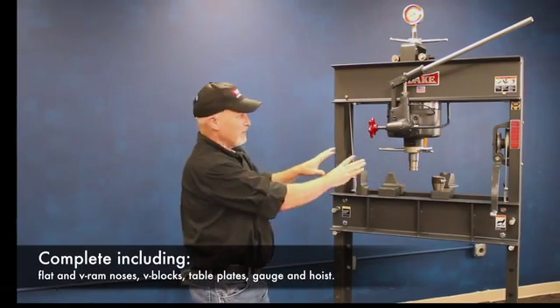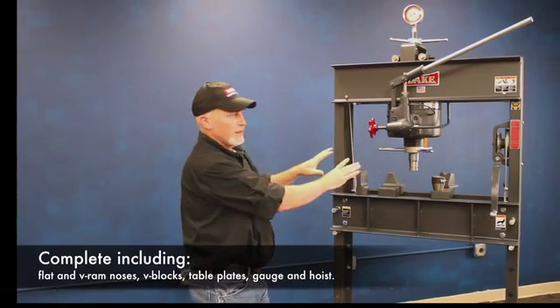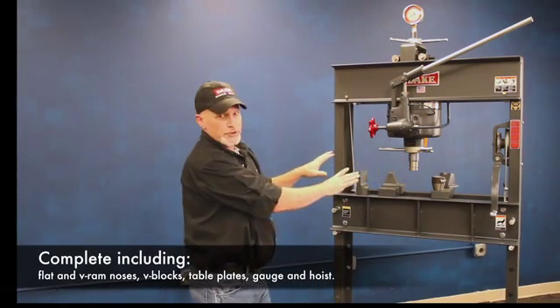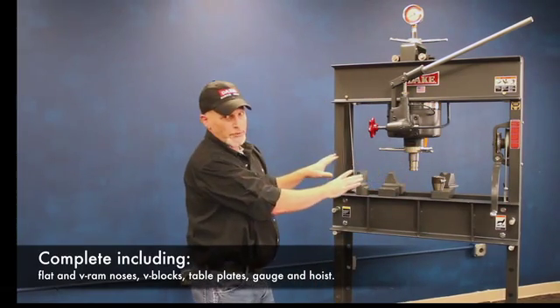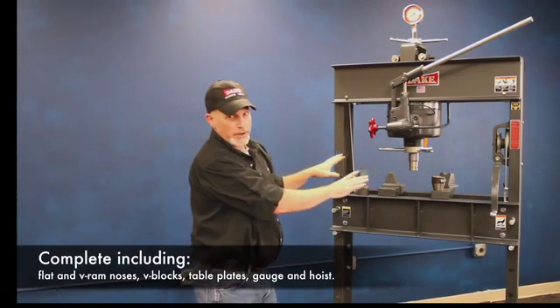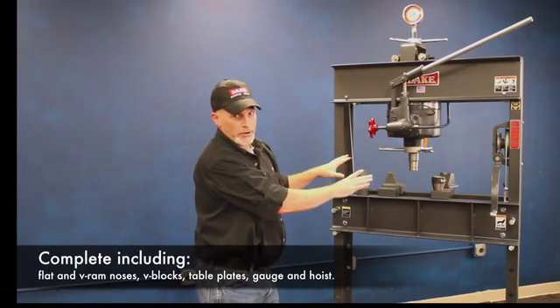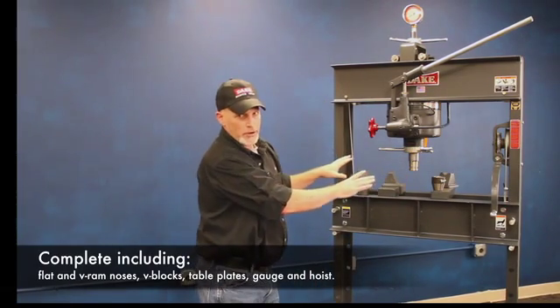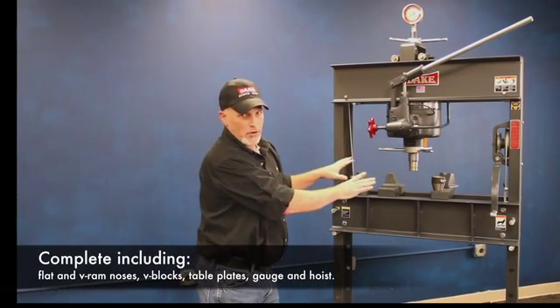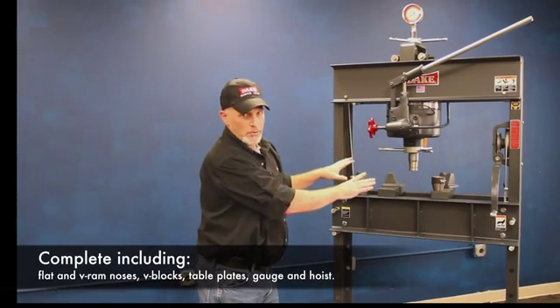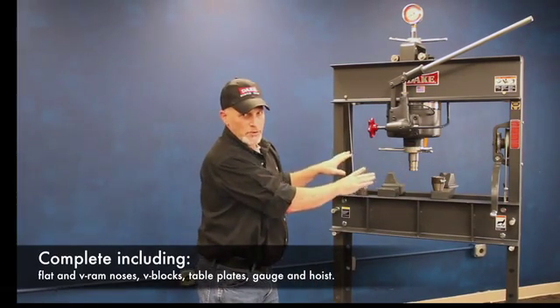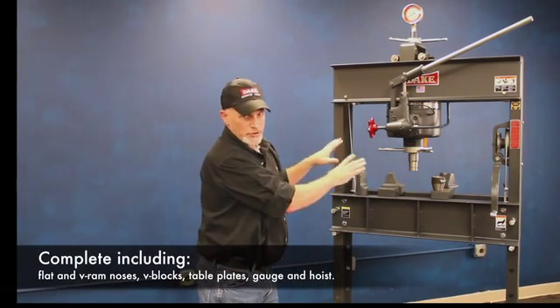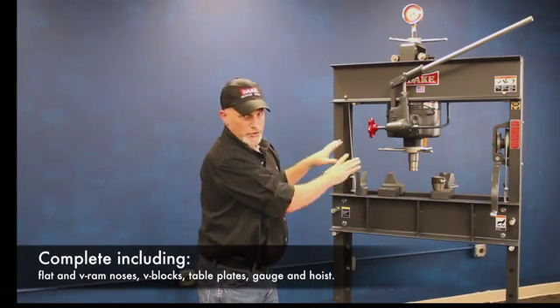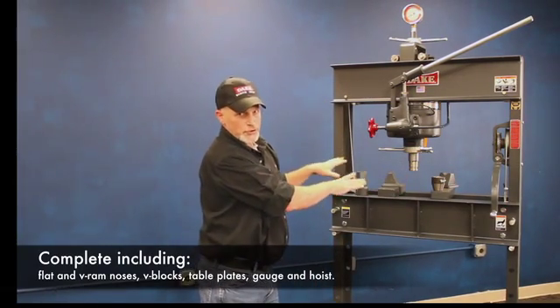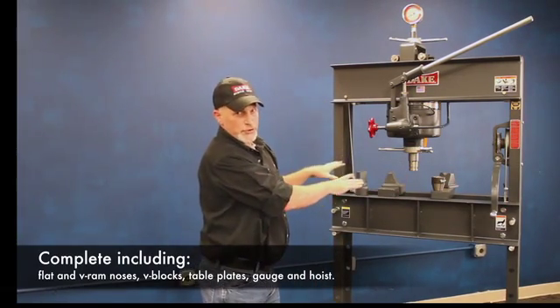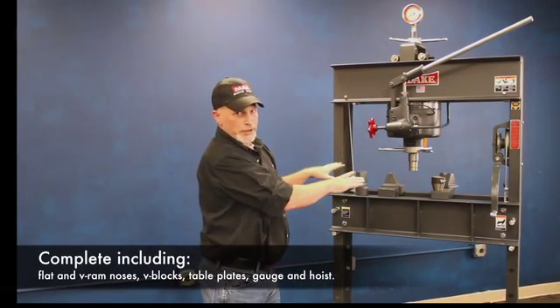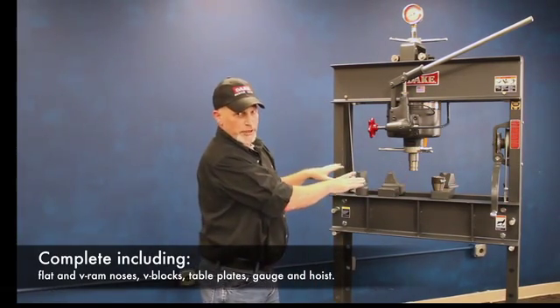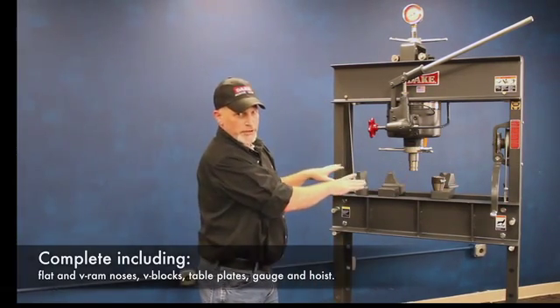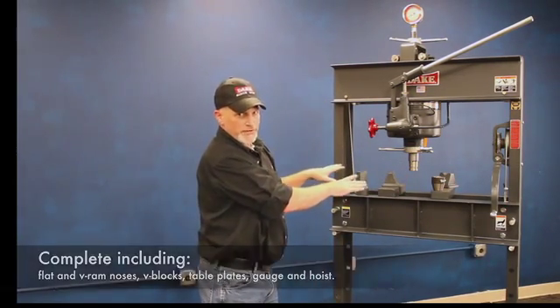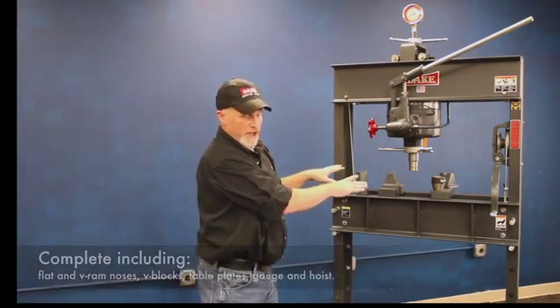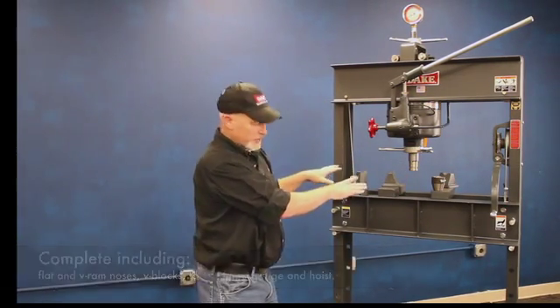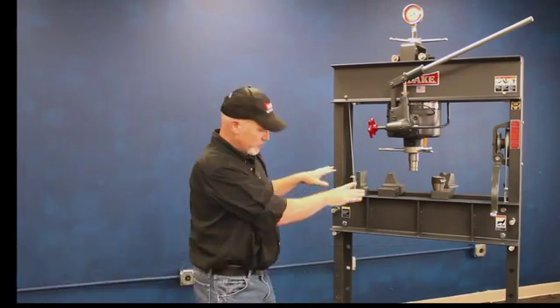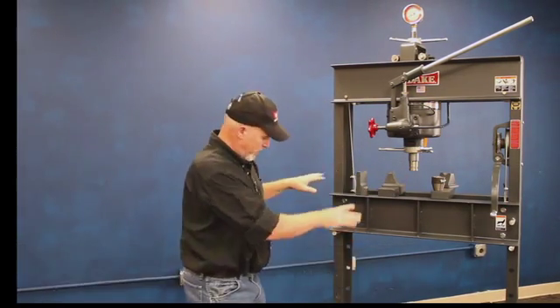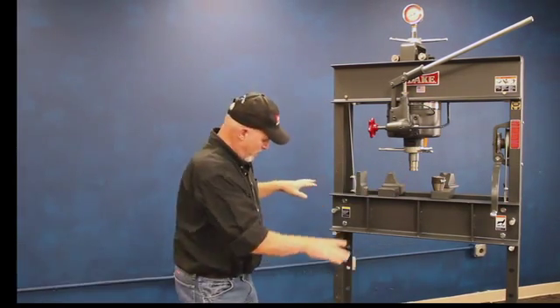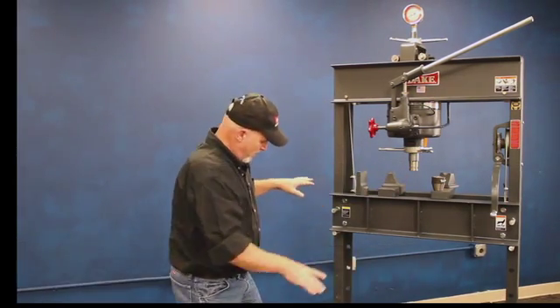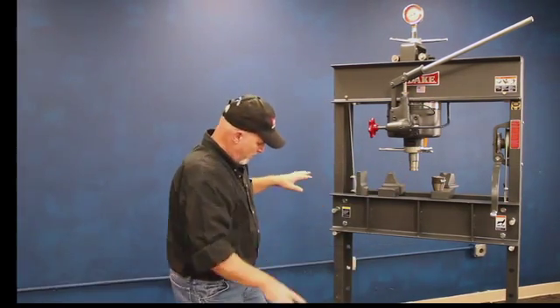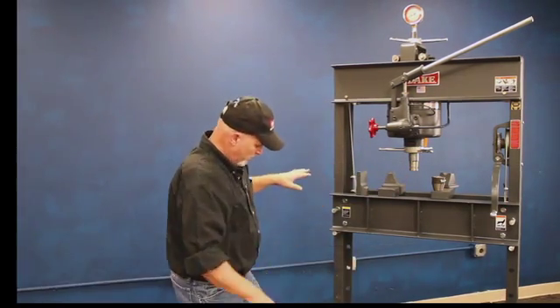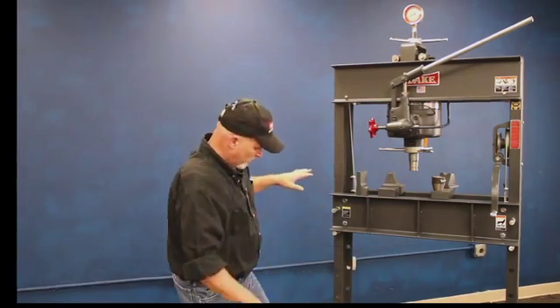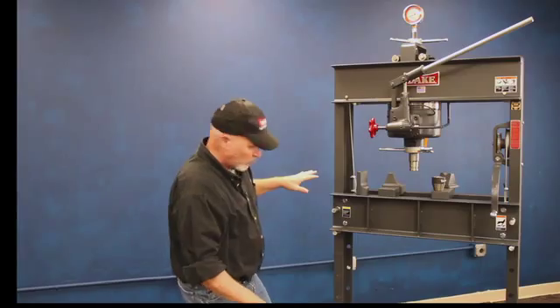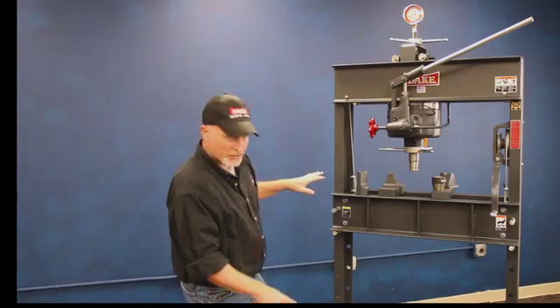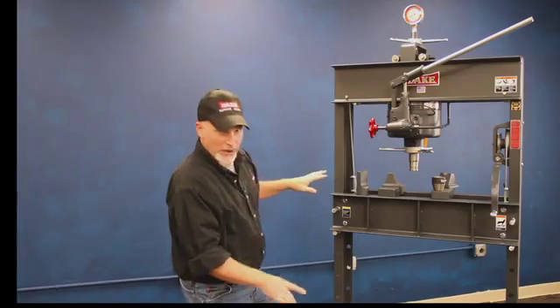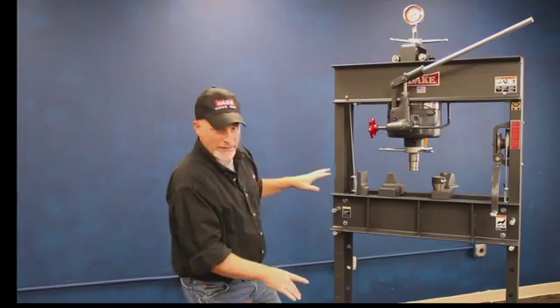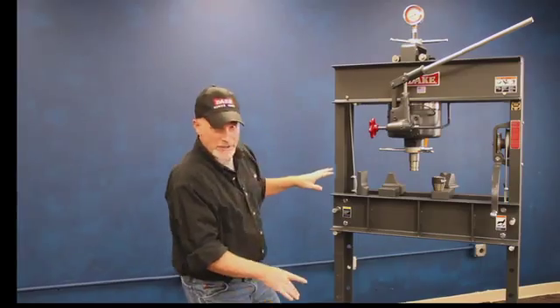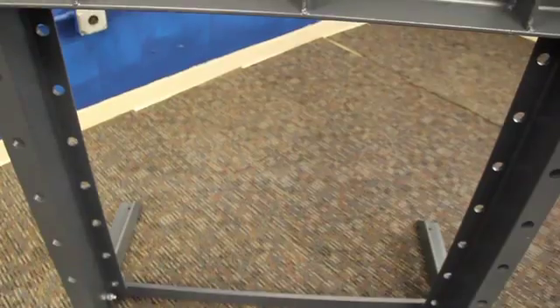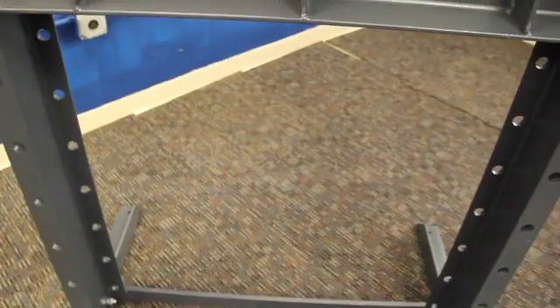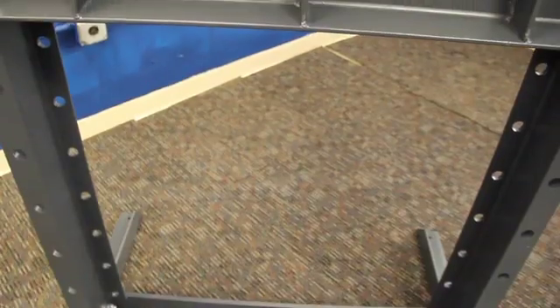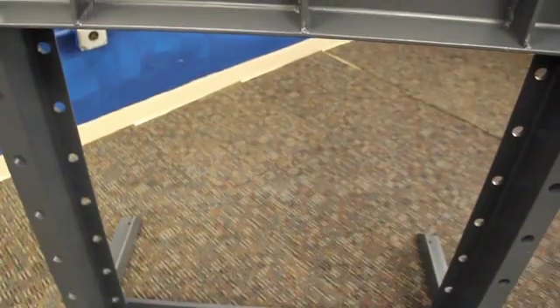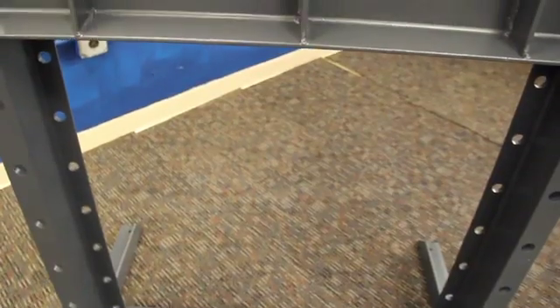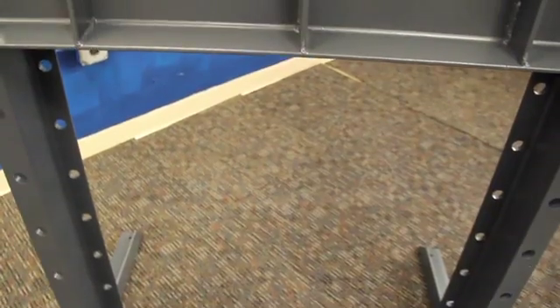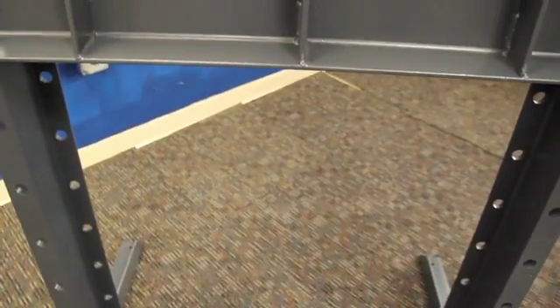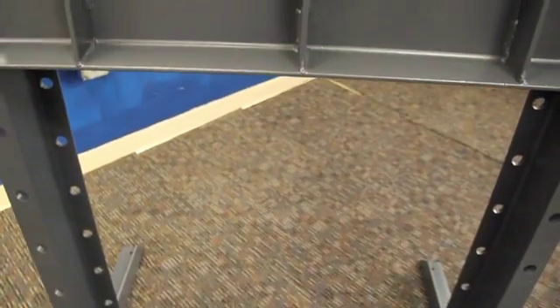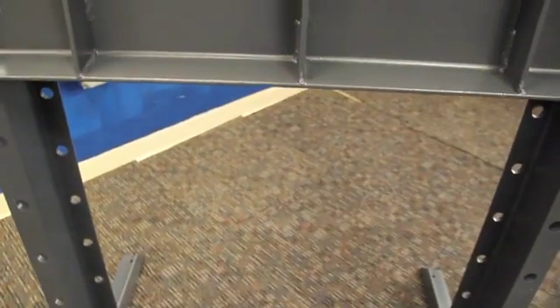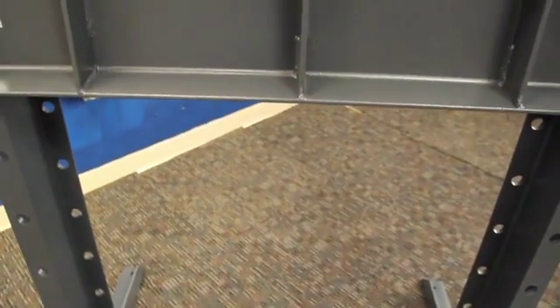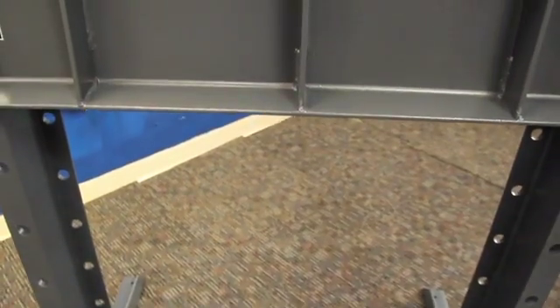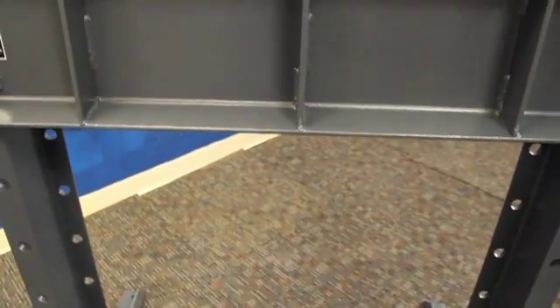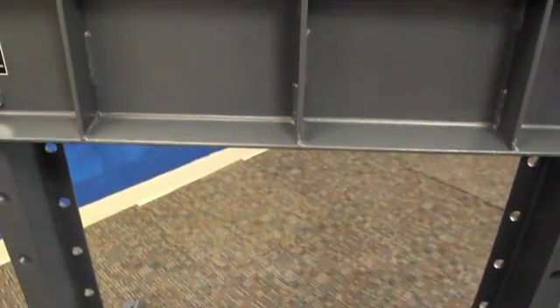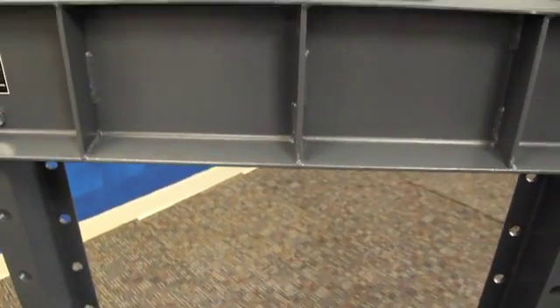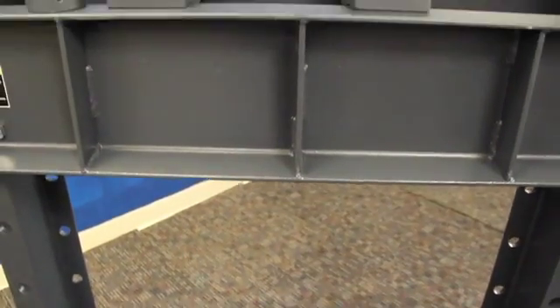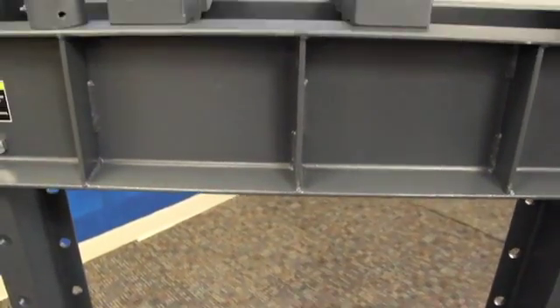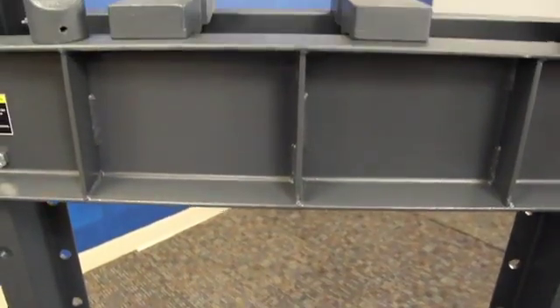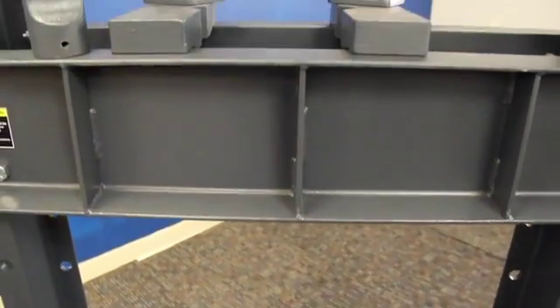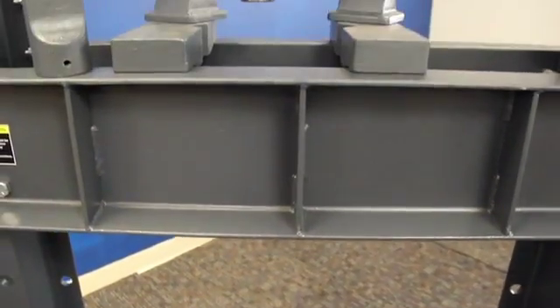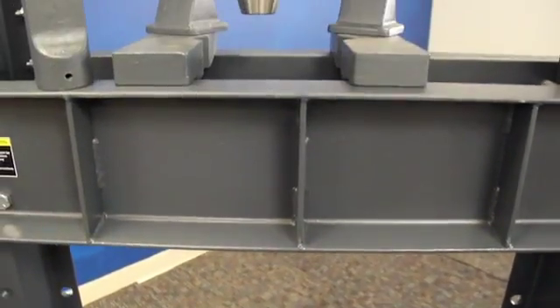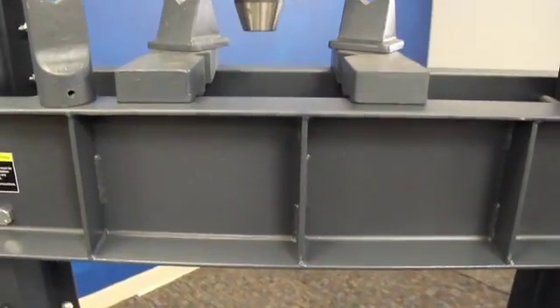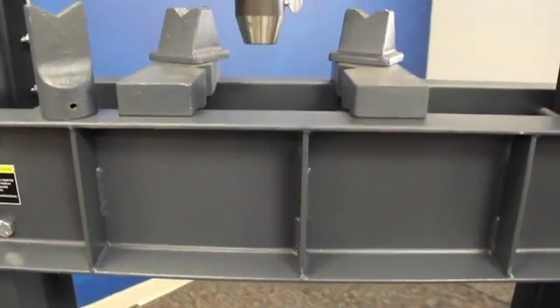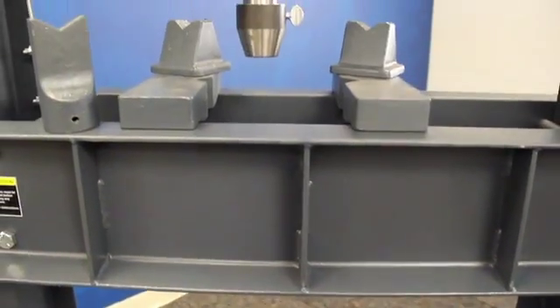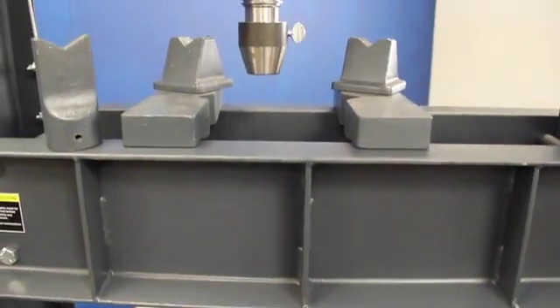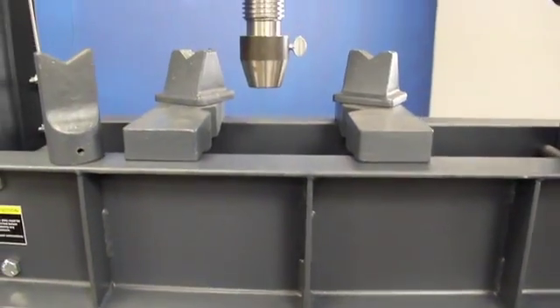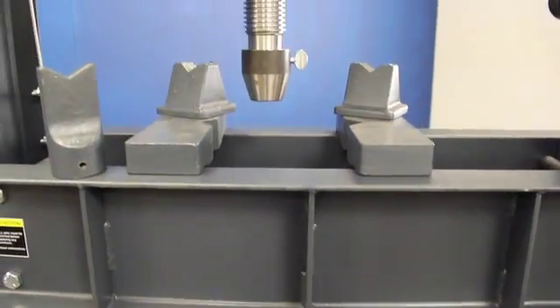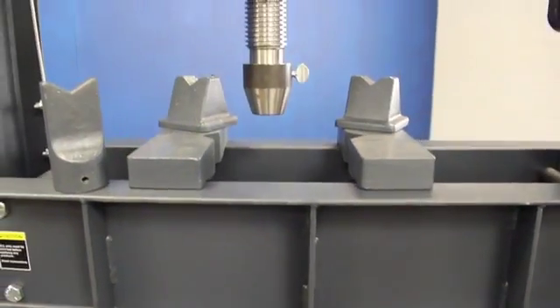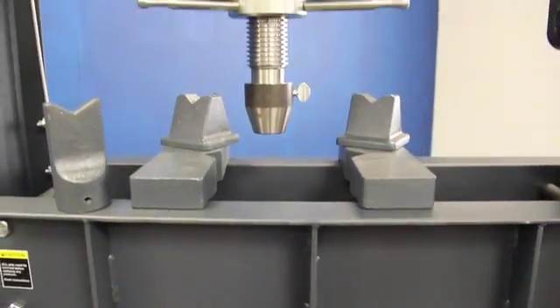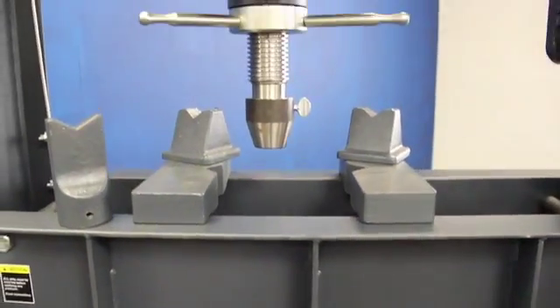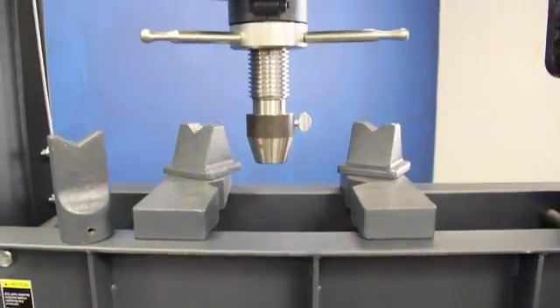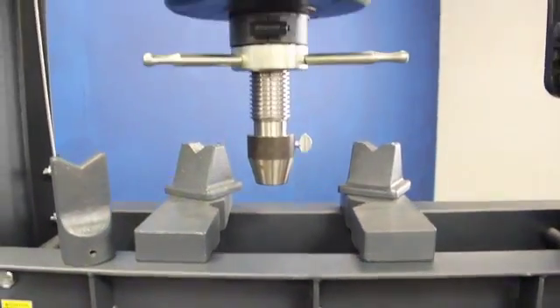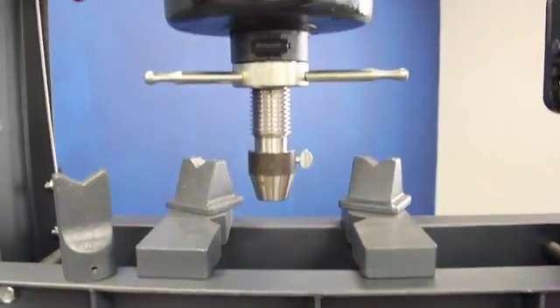Everything's ready to go as soon as you get it in your factory. You bolt on these lower legs, fill it full of oil, and you're ready to work the thing.